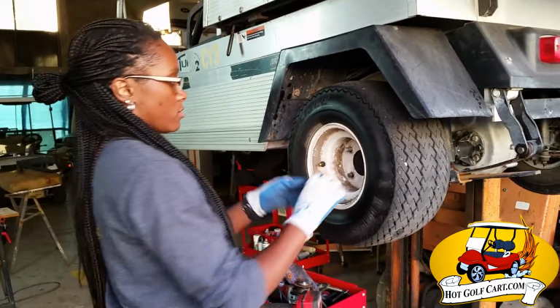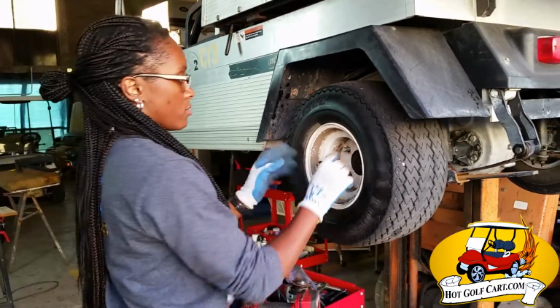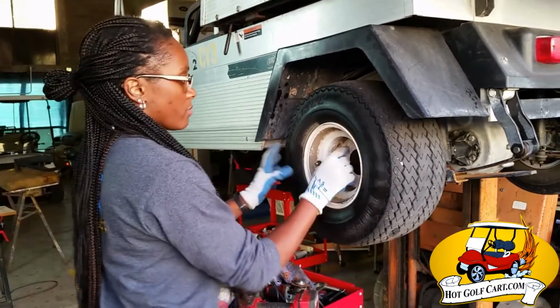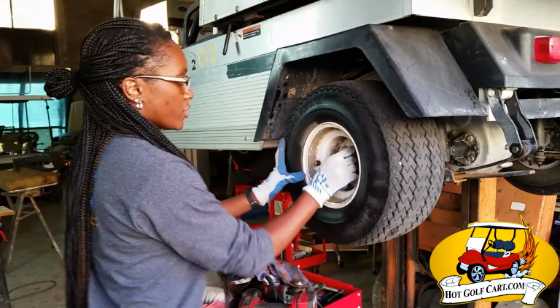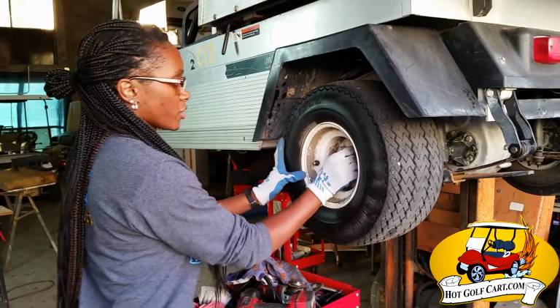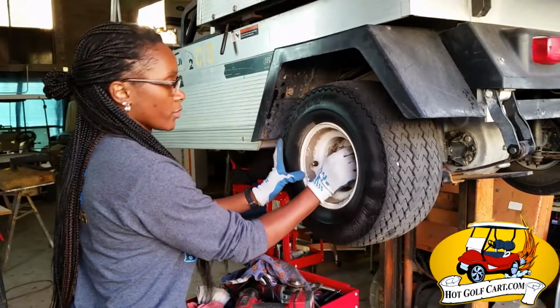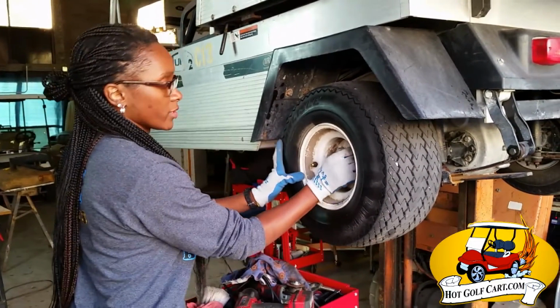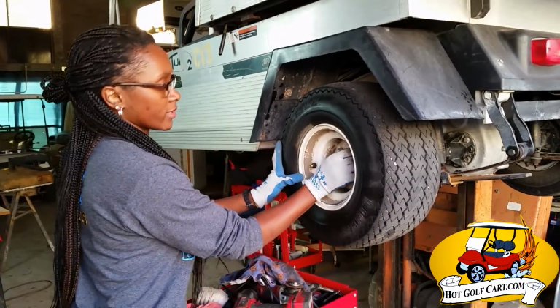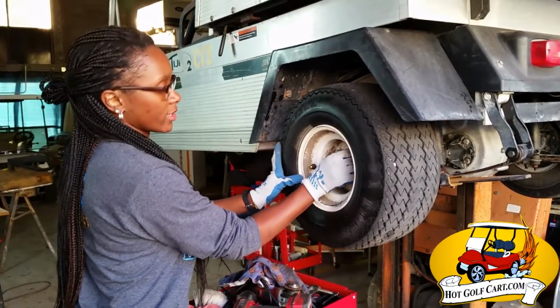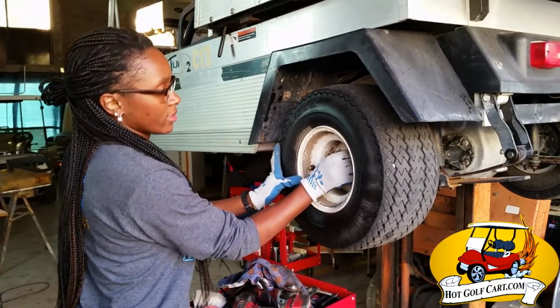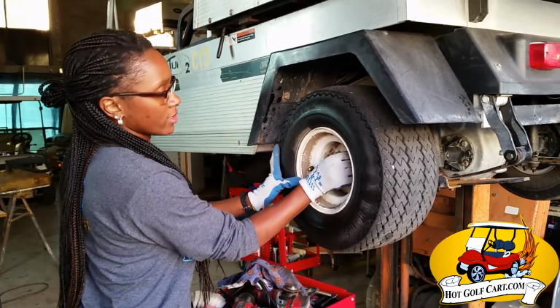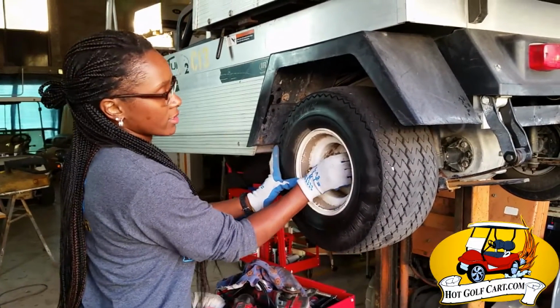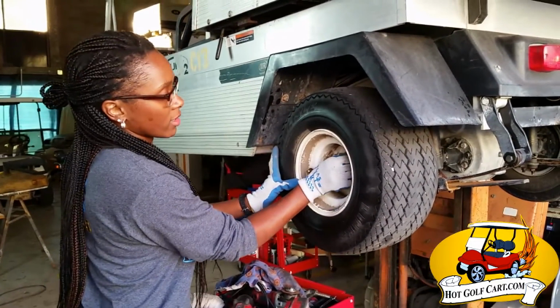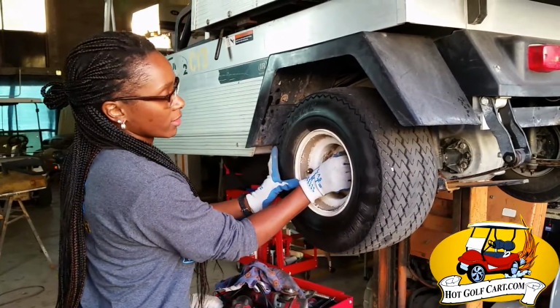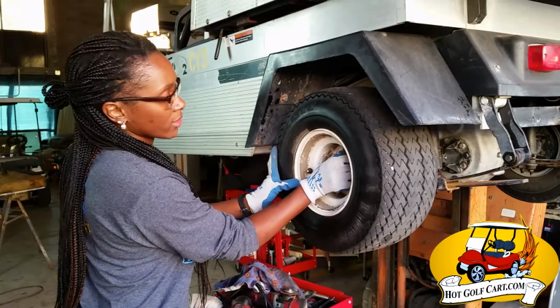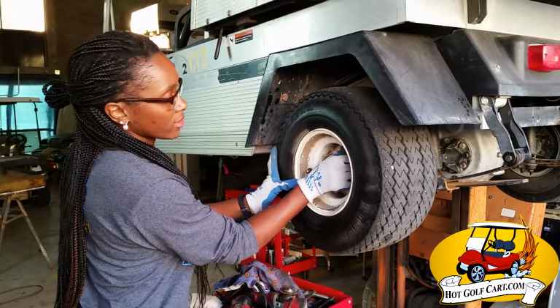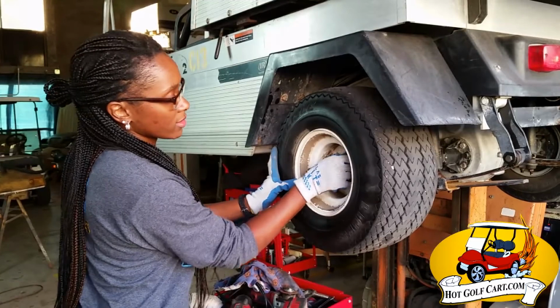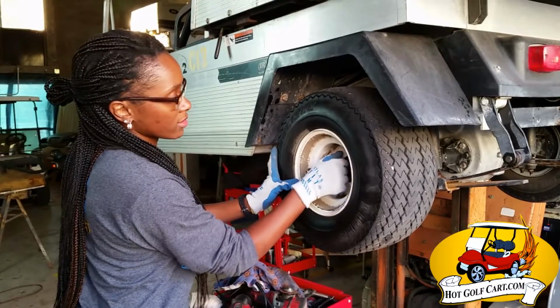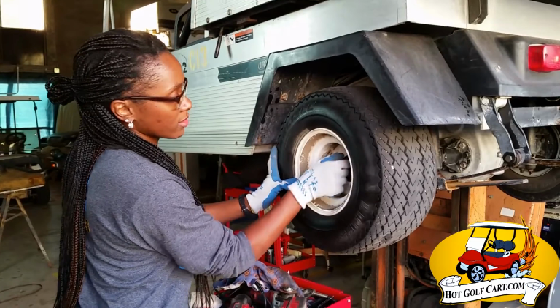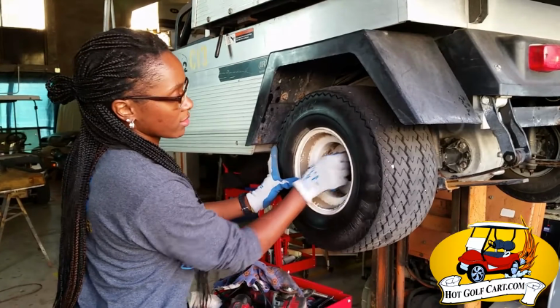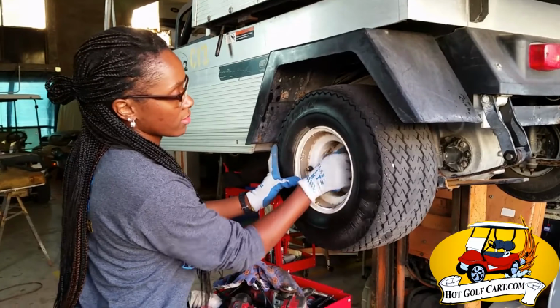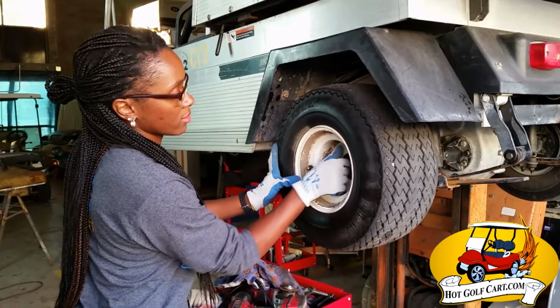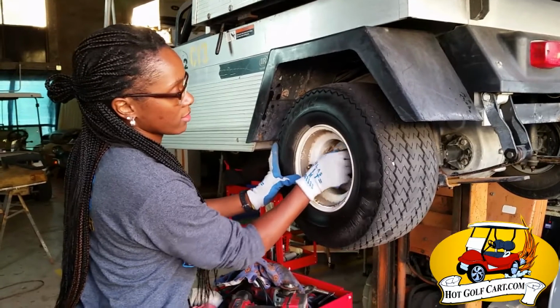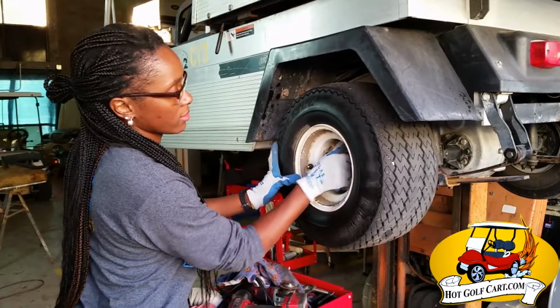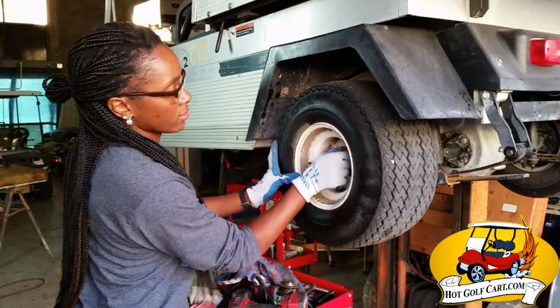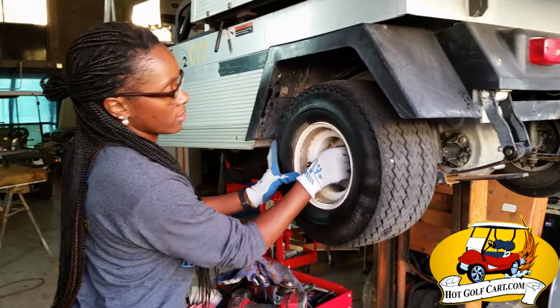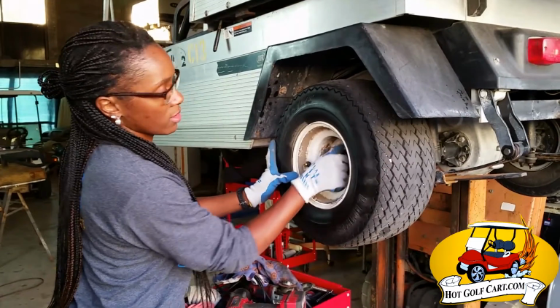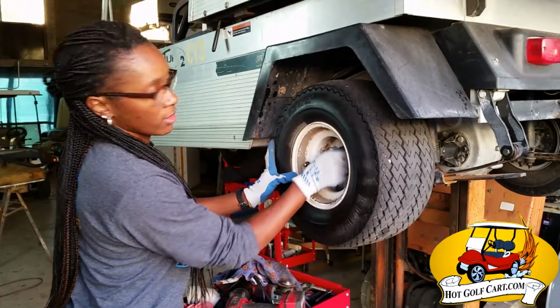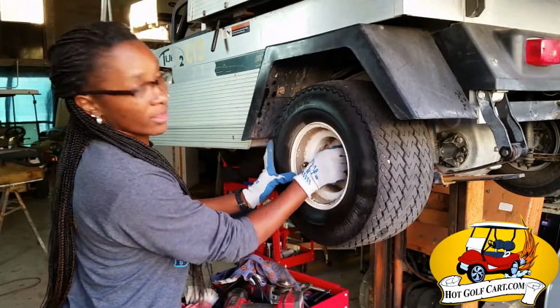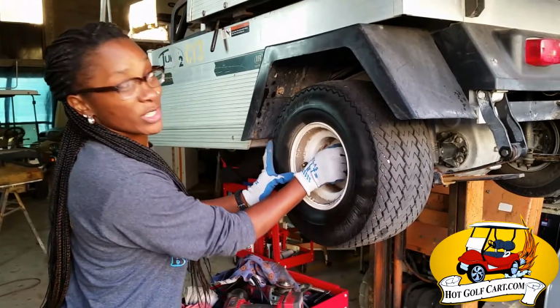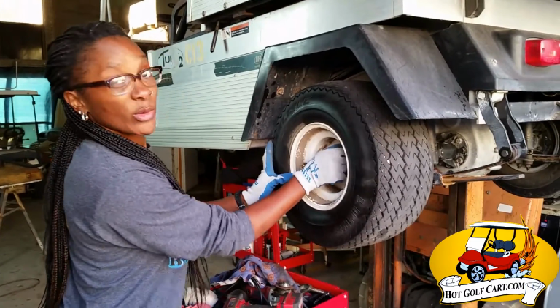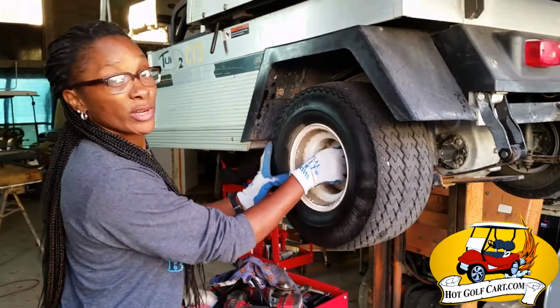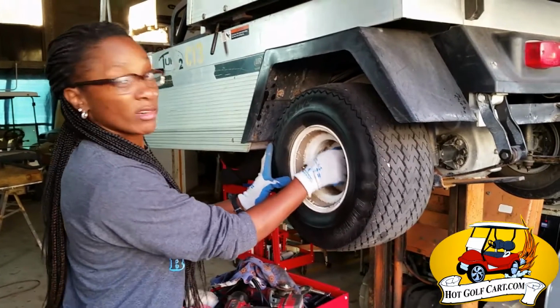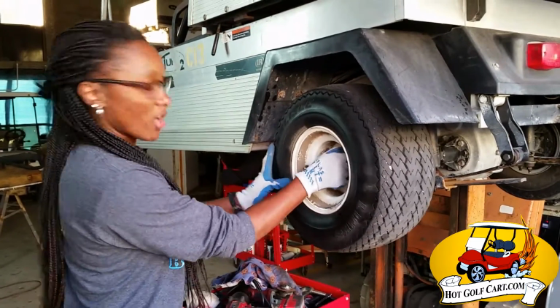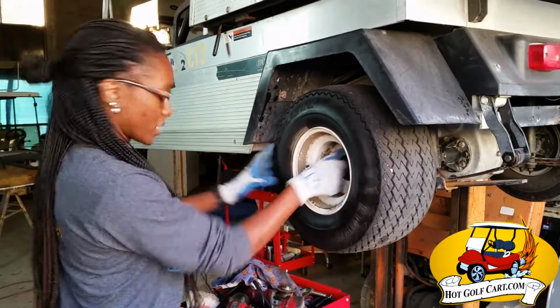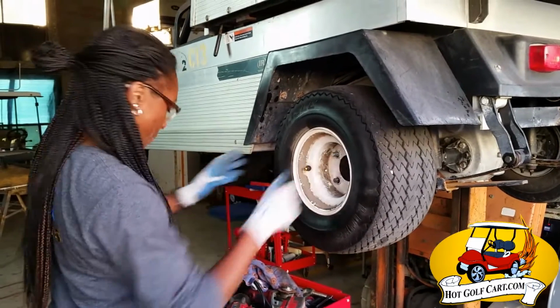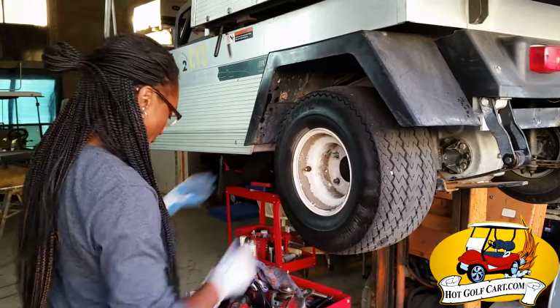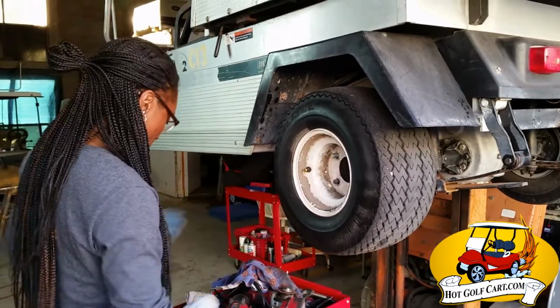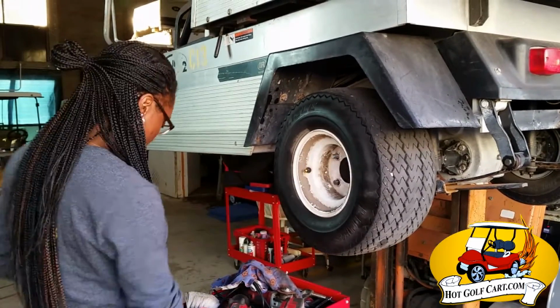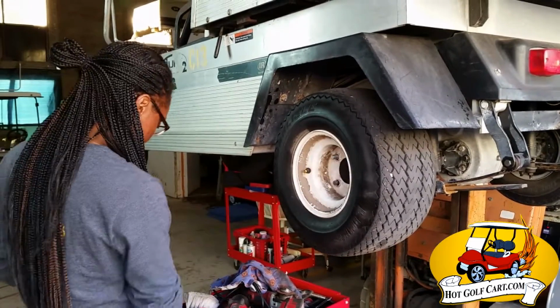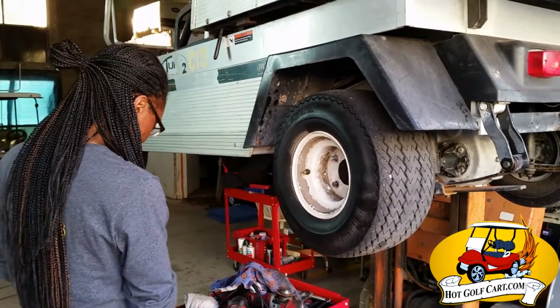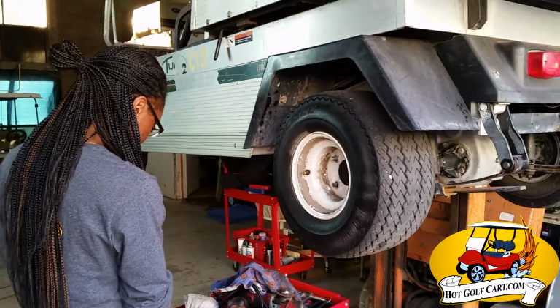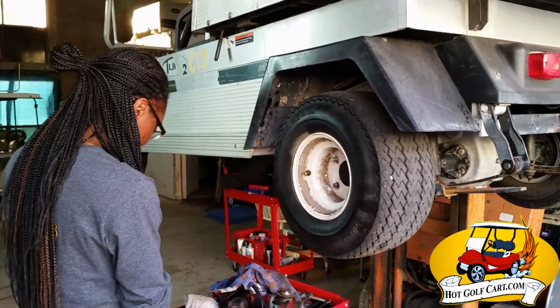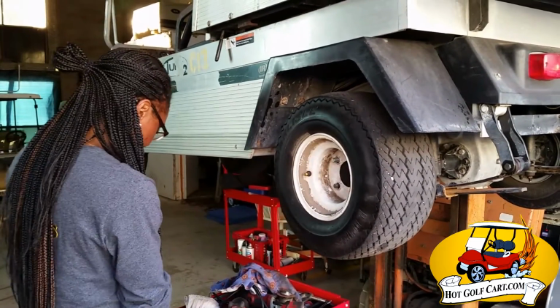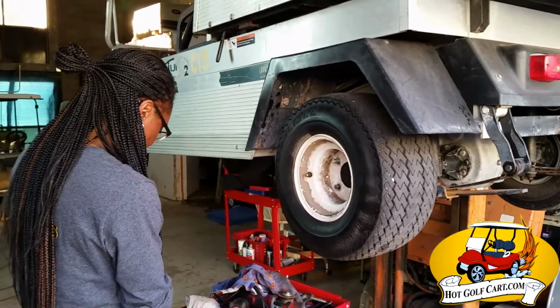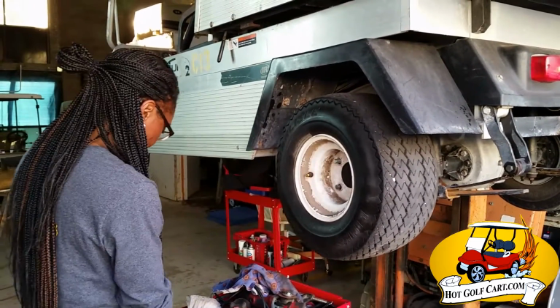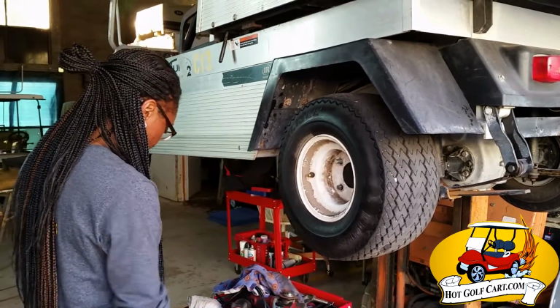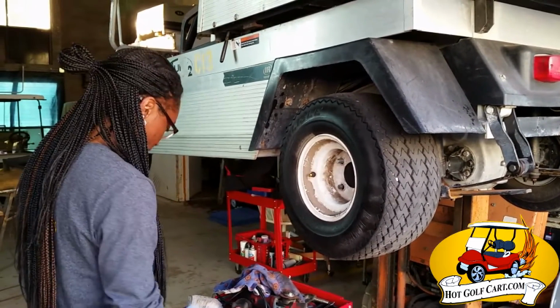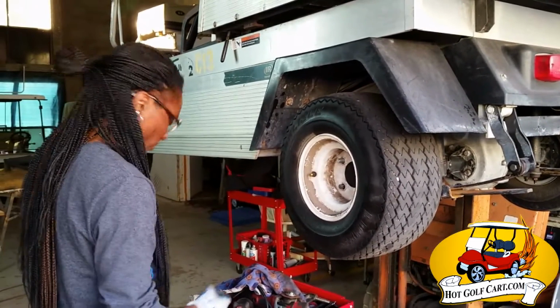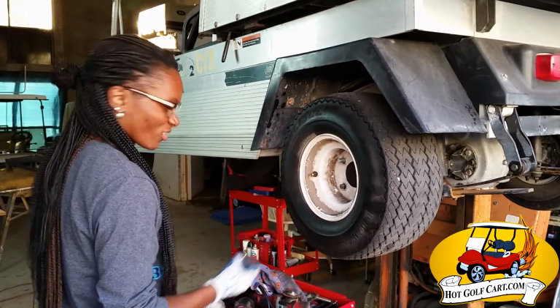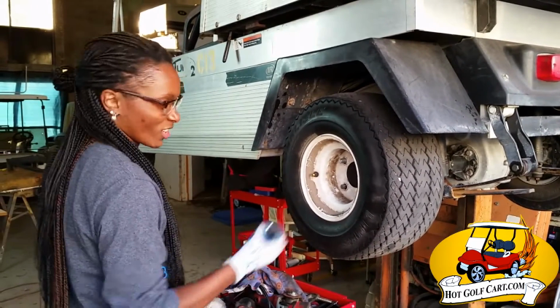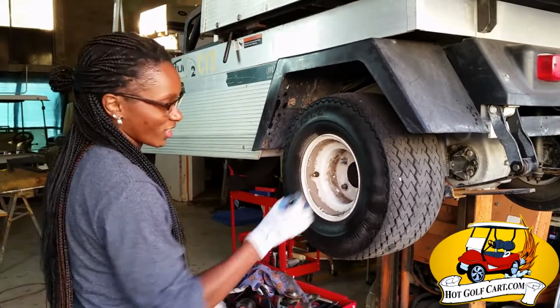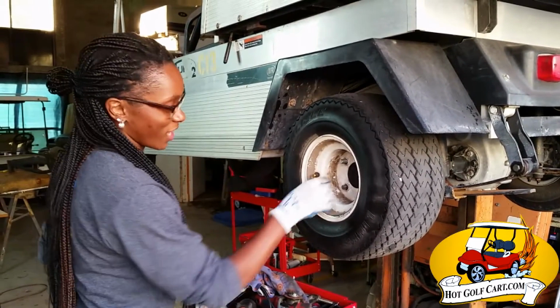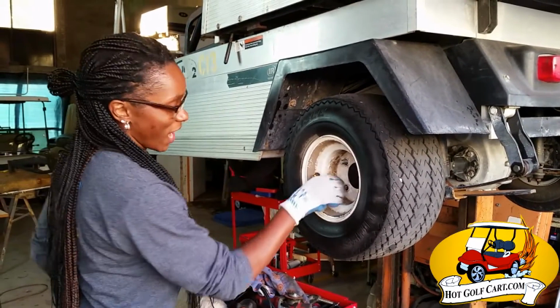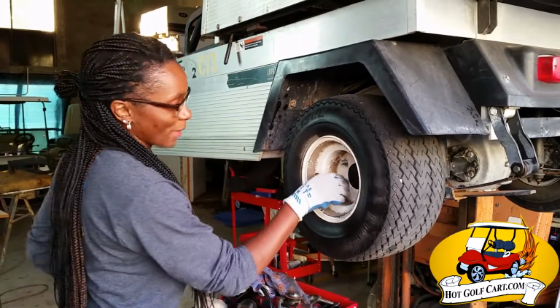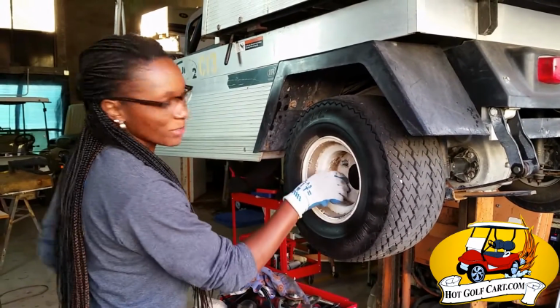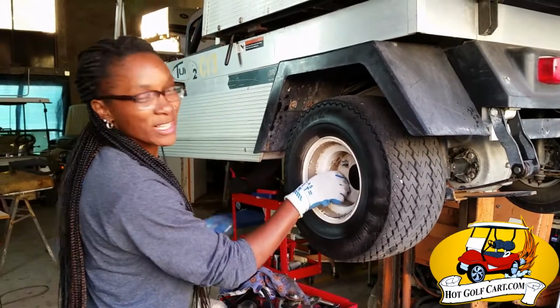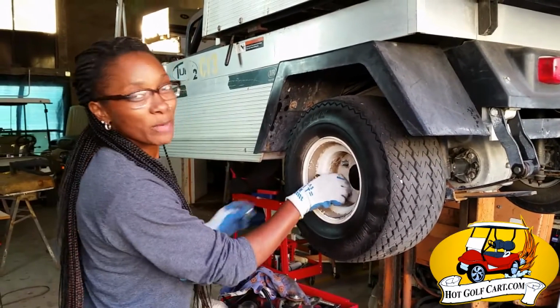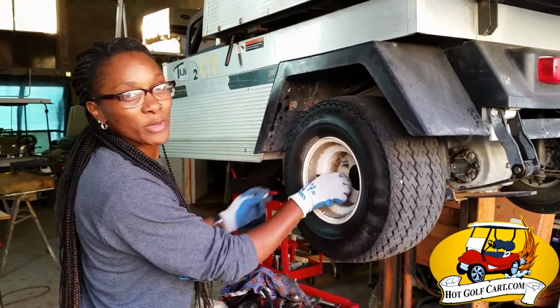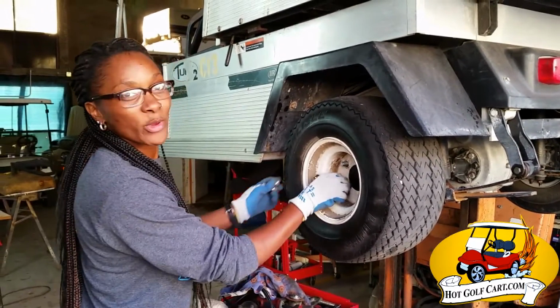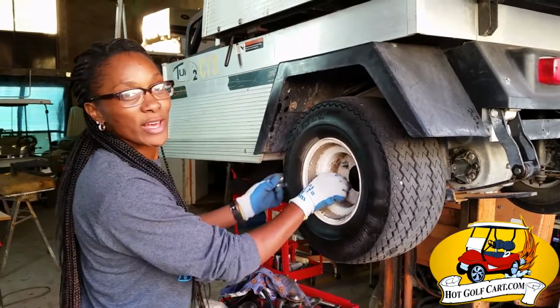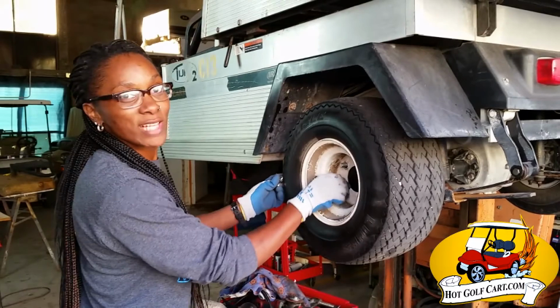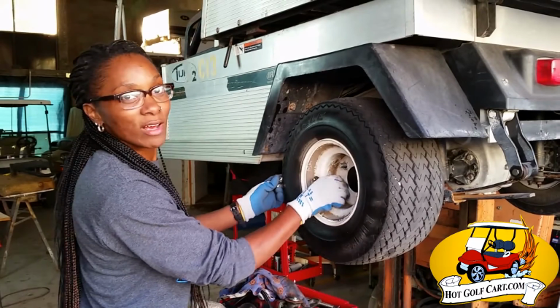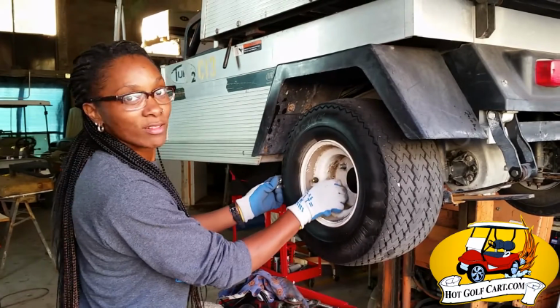Make sure when you tighten these lug nuts that you go in a cross pattern. I'm just helping you guys out.